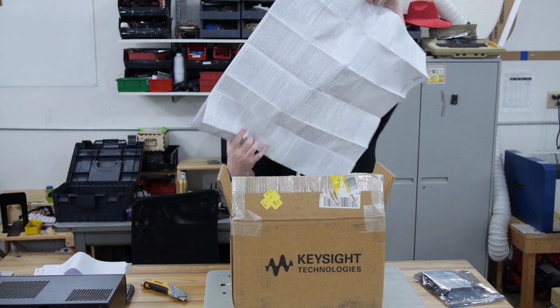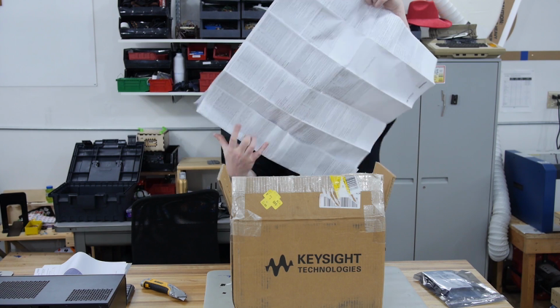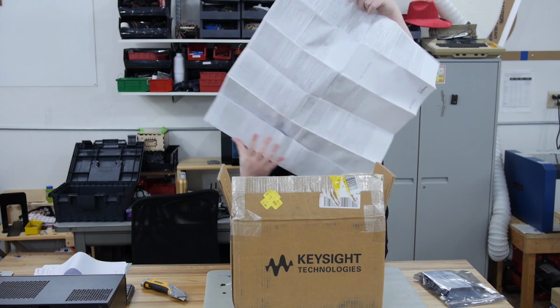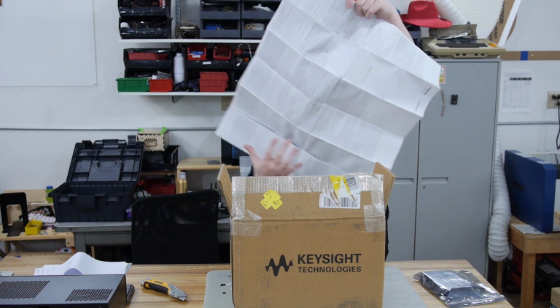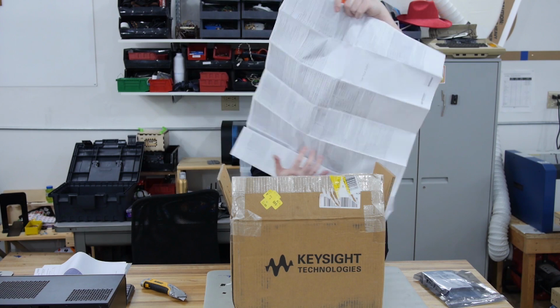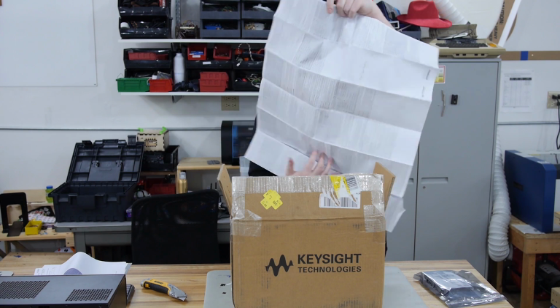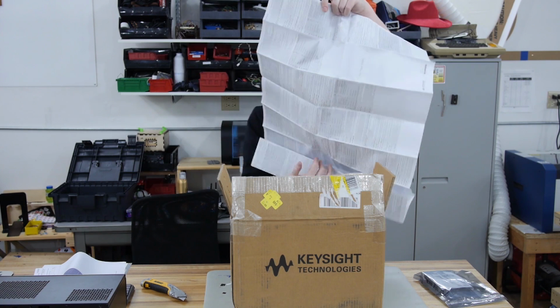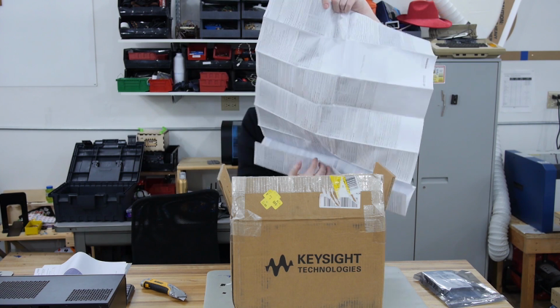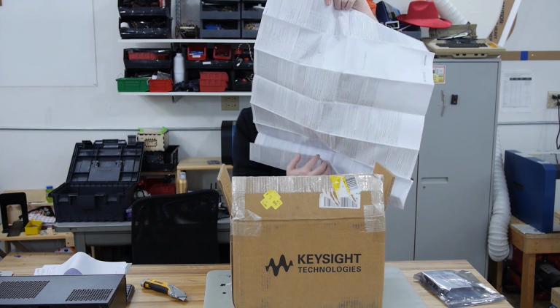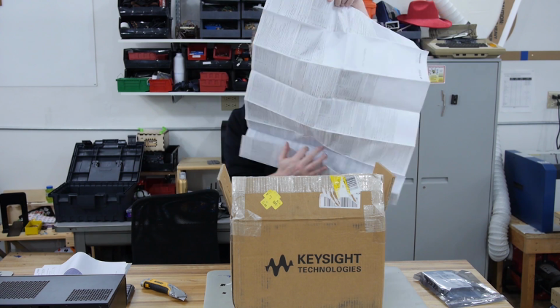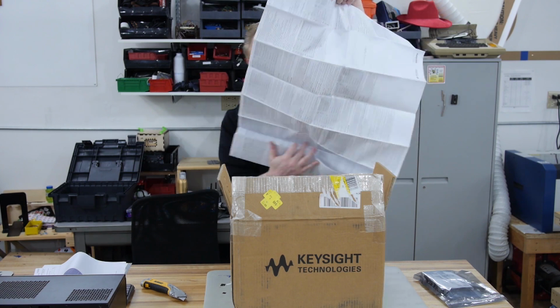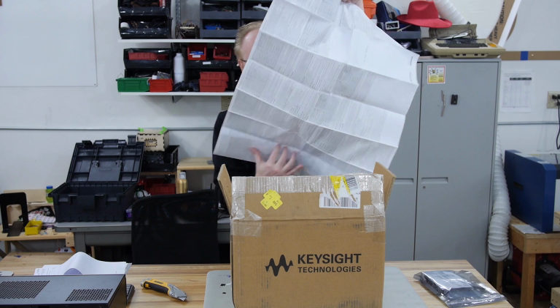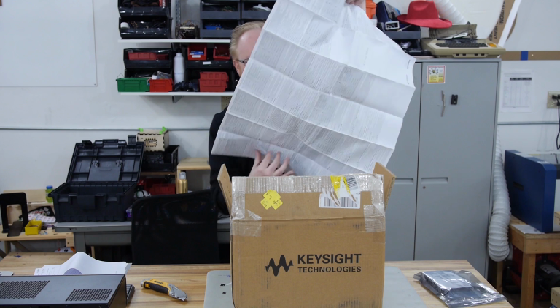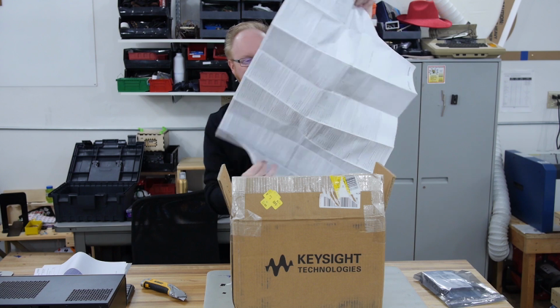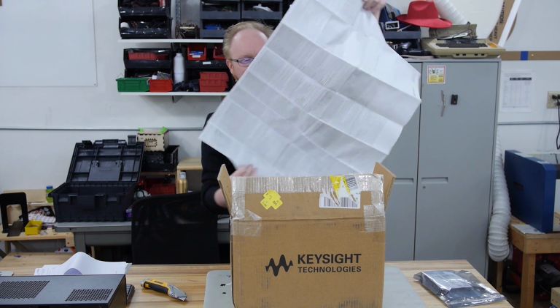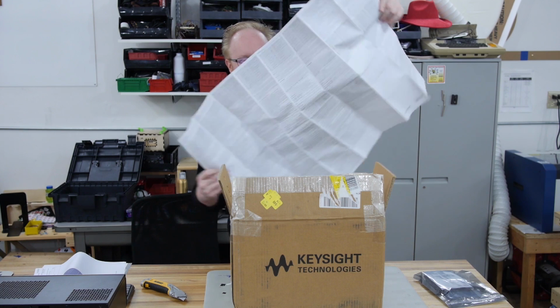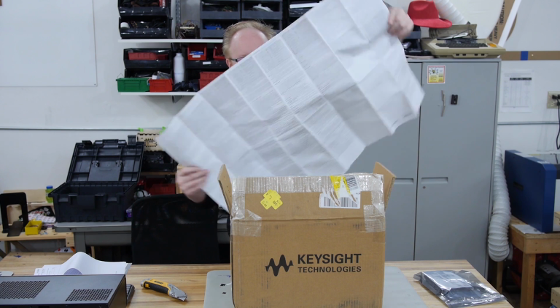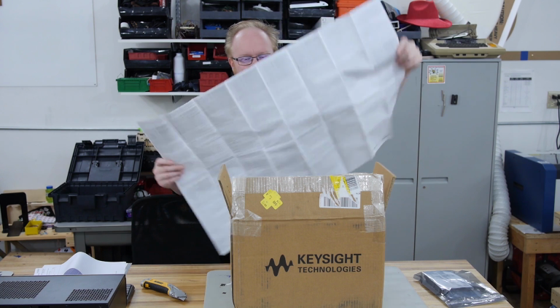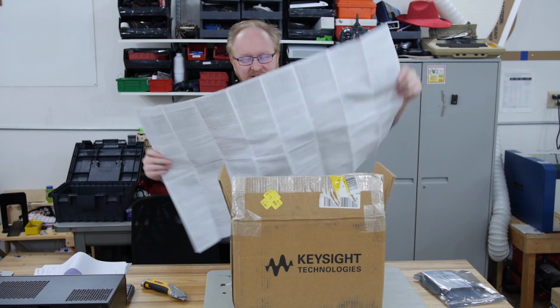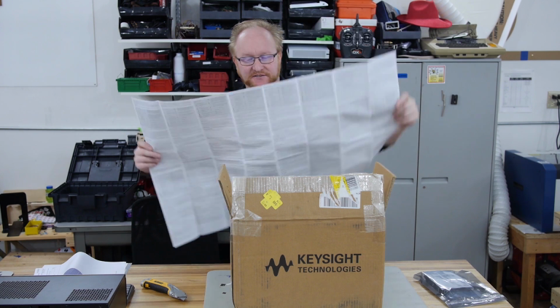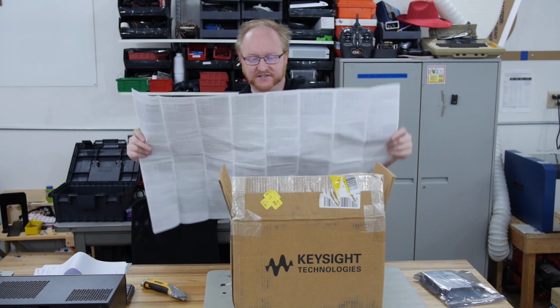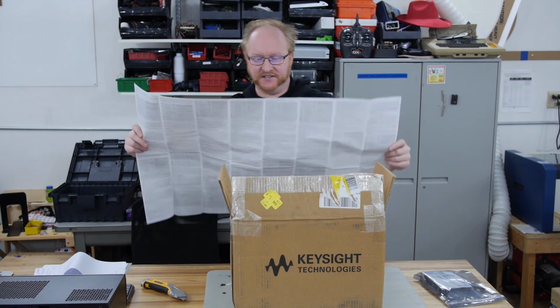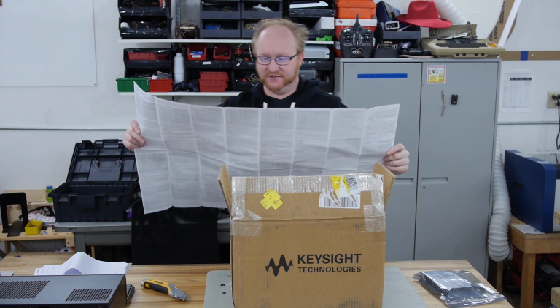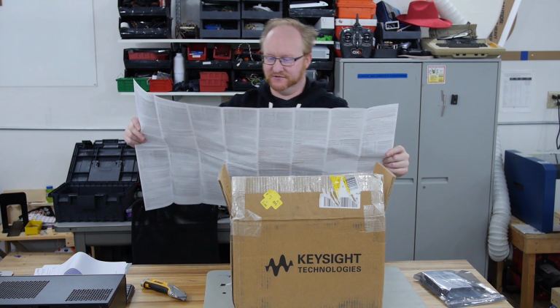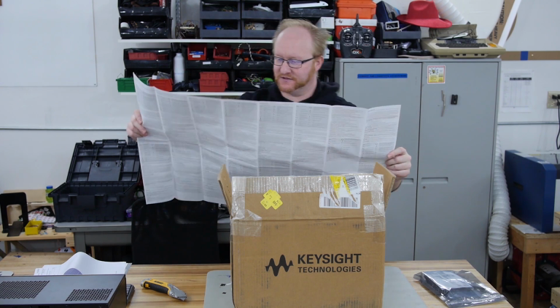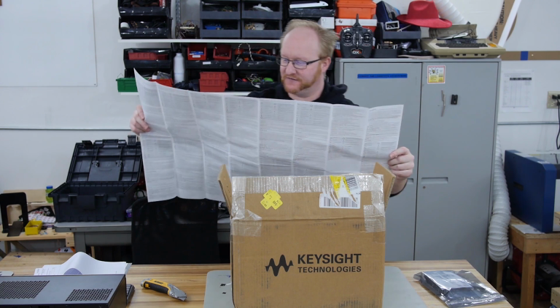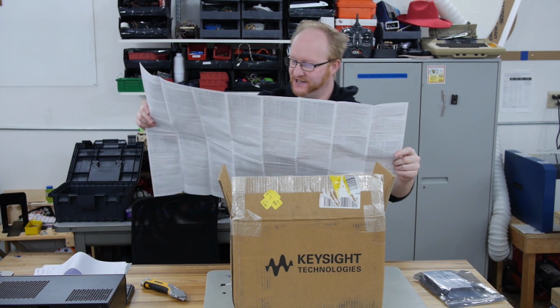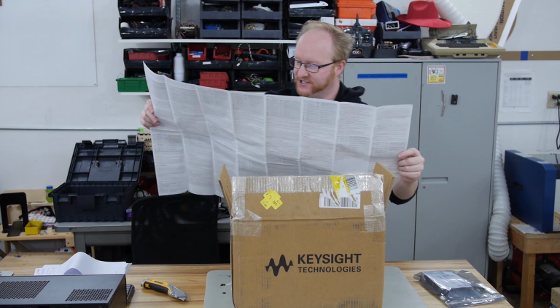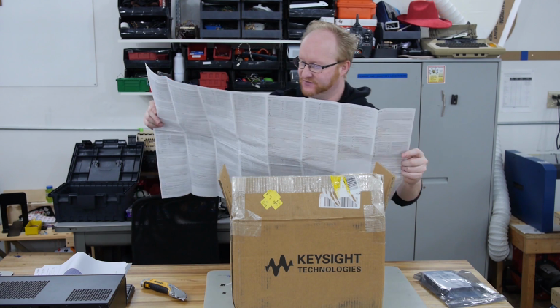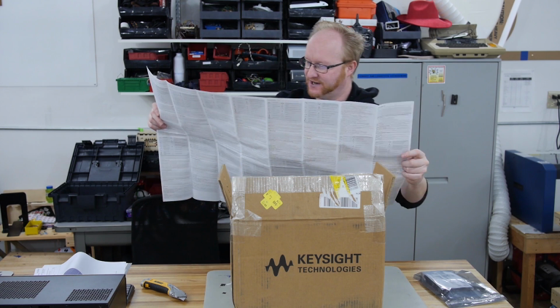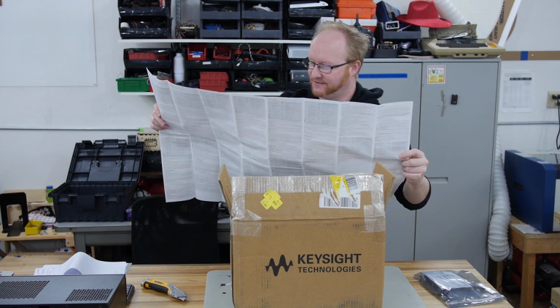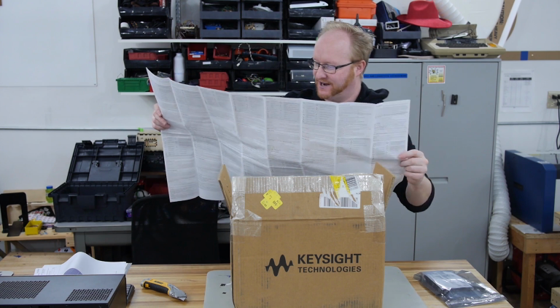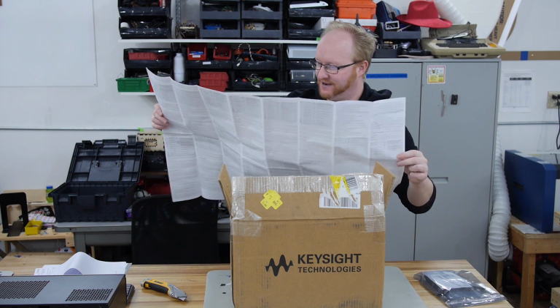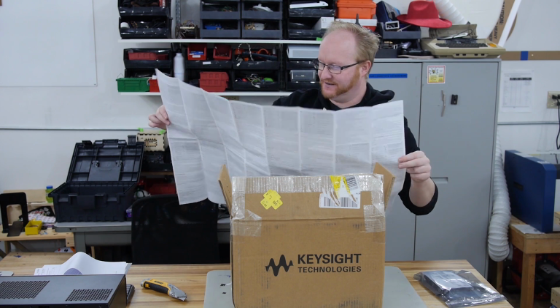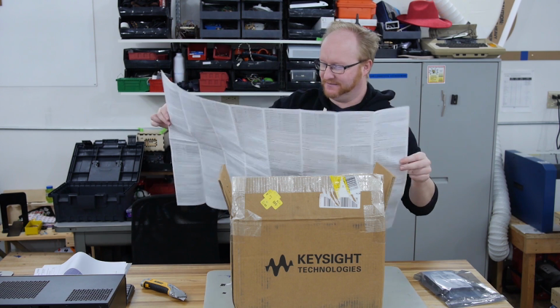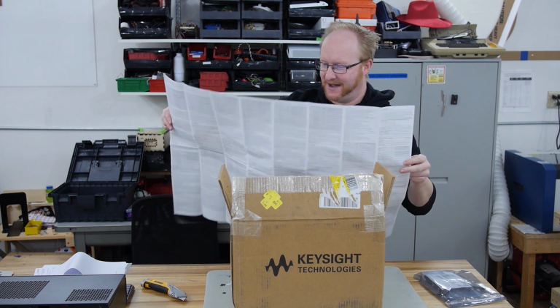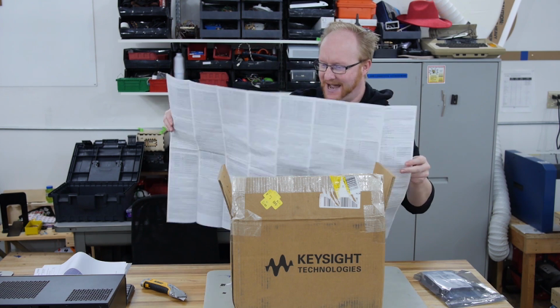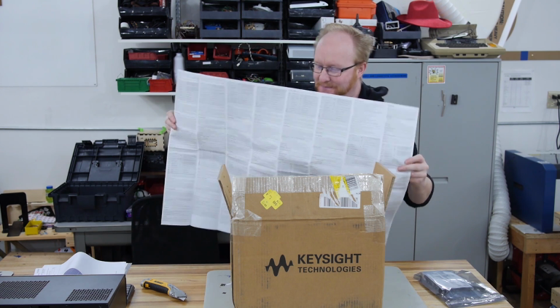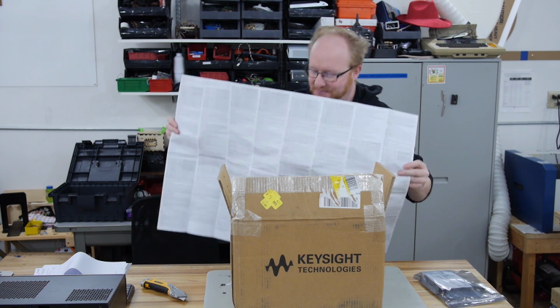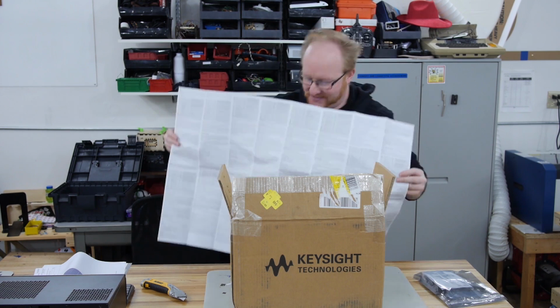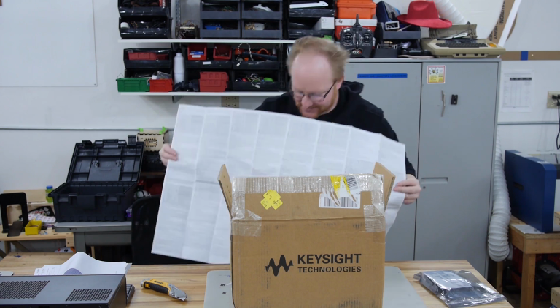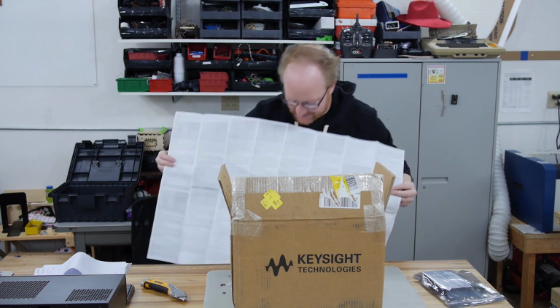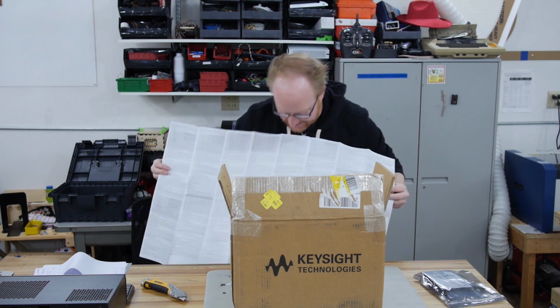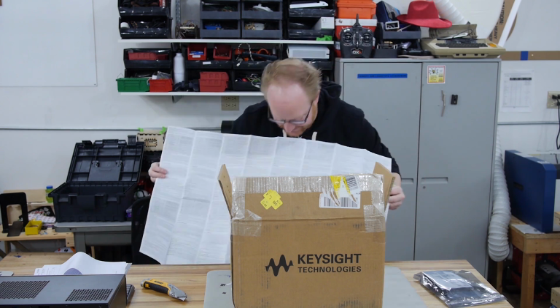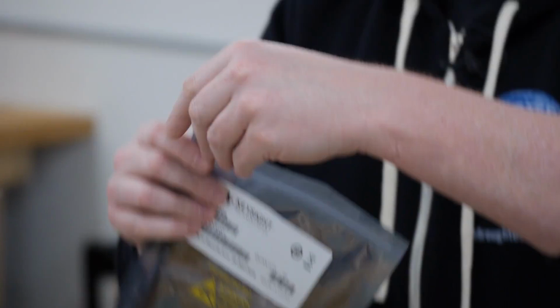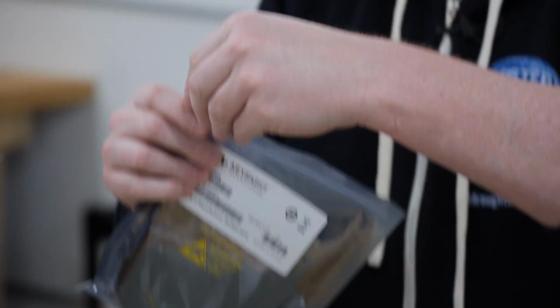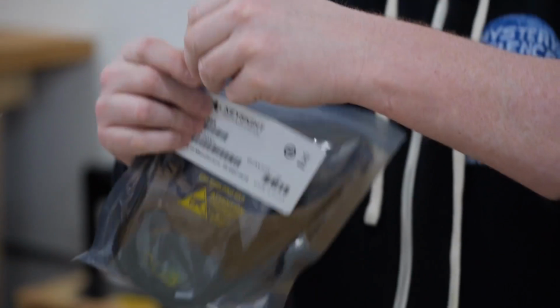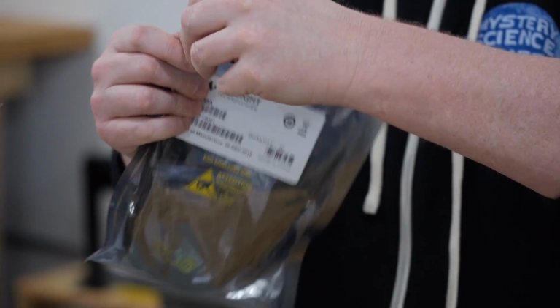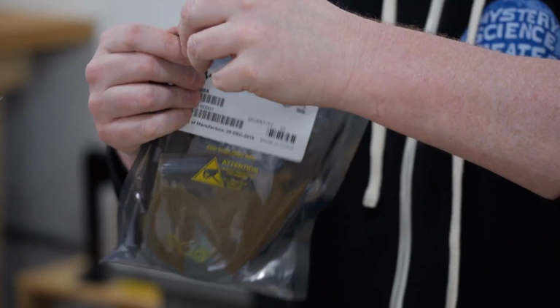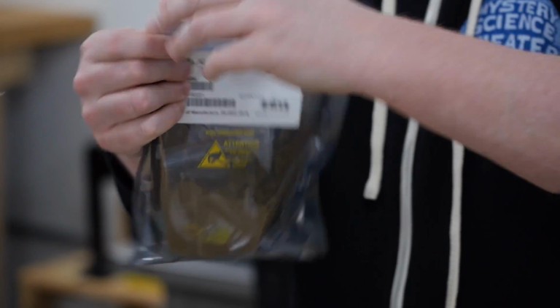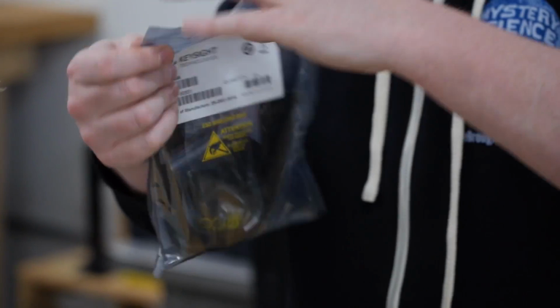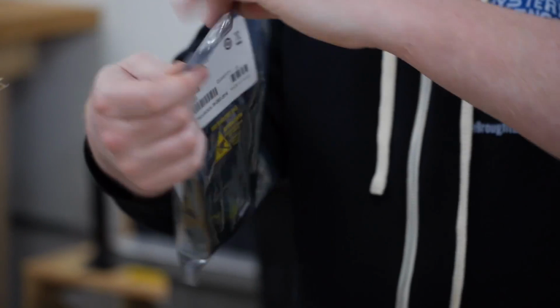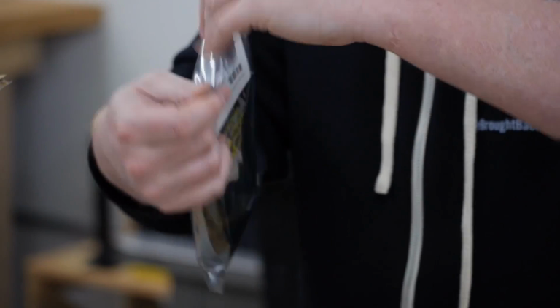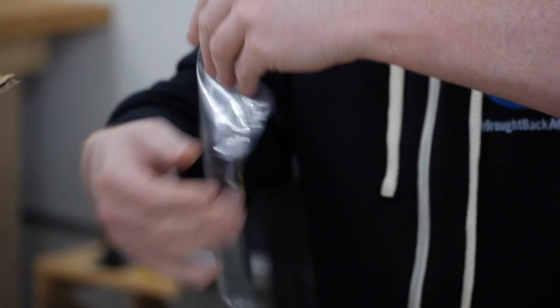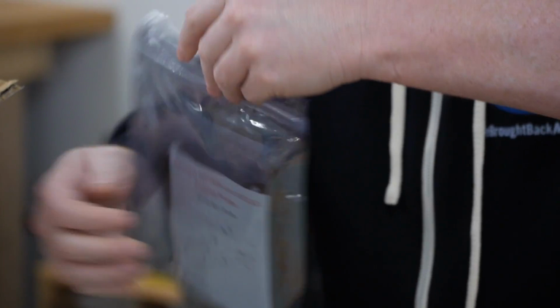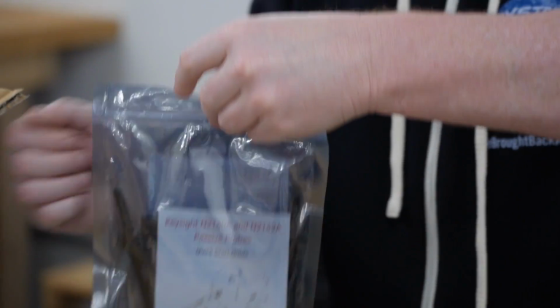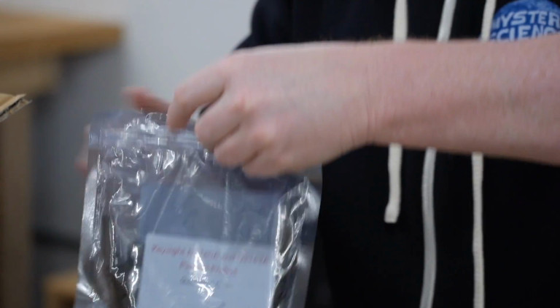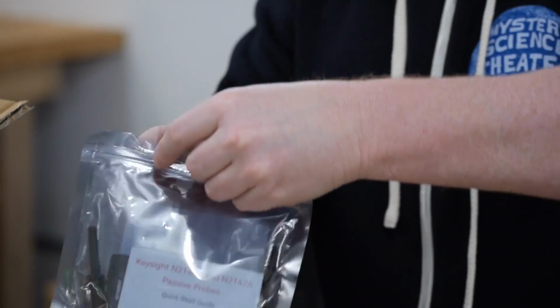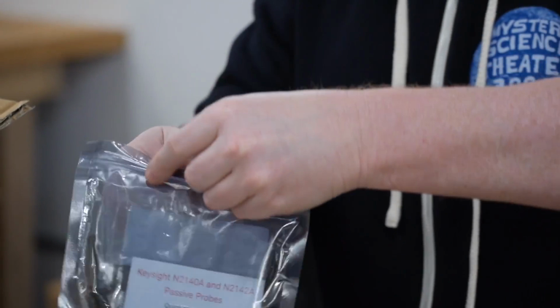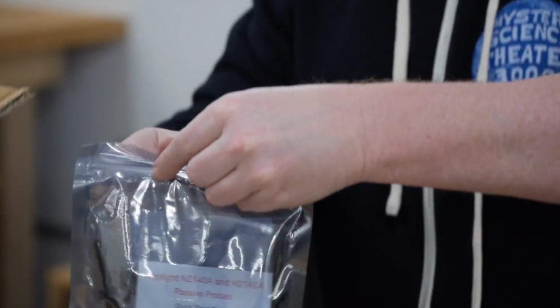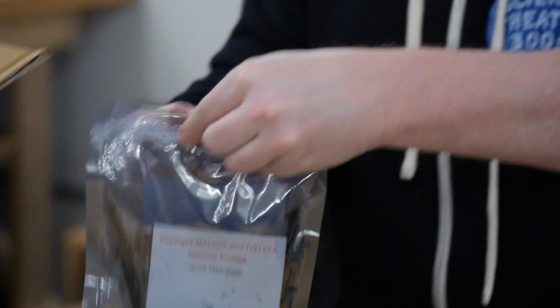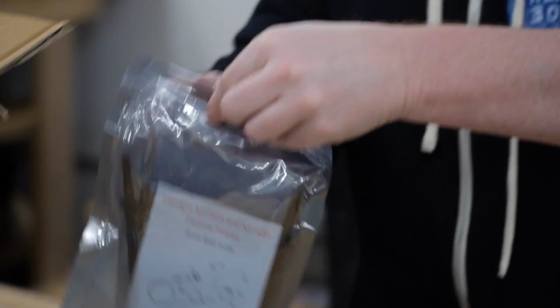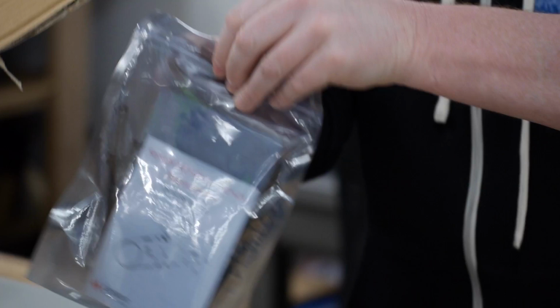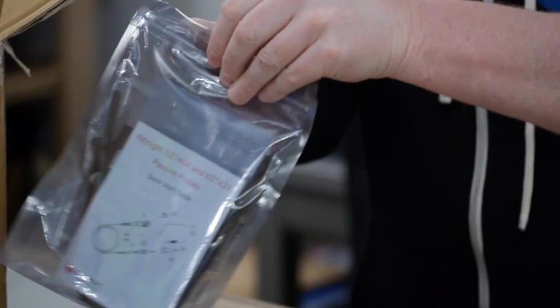This is just the safety manual. This is like one of those things you used to use to find your way around maps. Don't worry, we'll get to the scope itself very shortly.